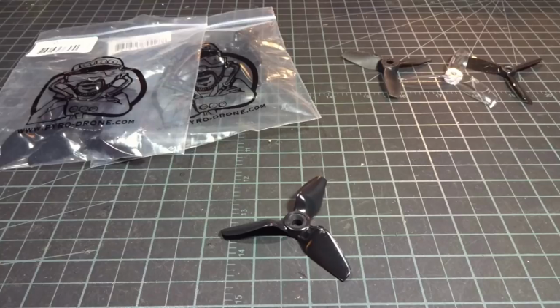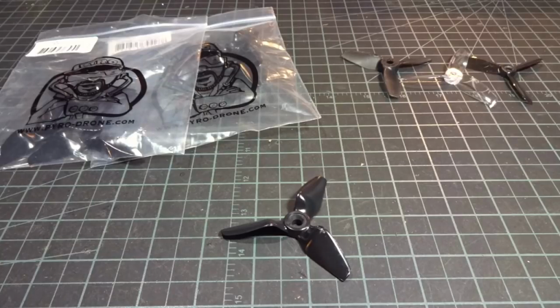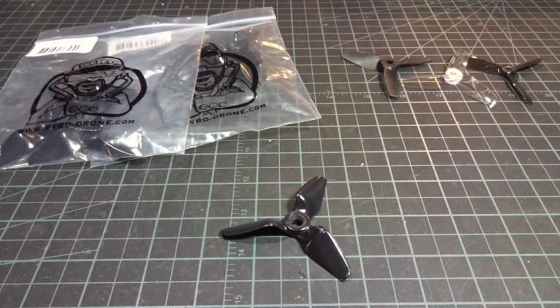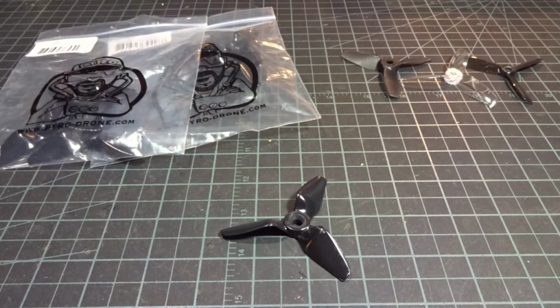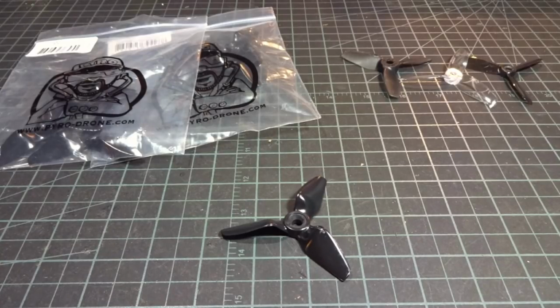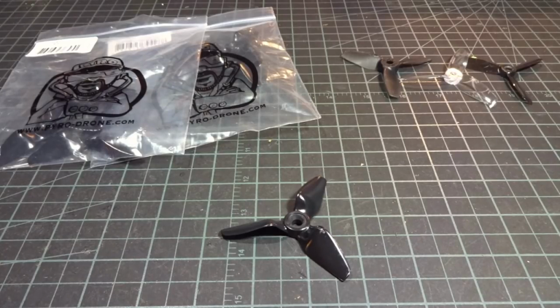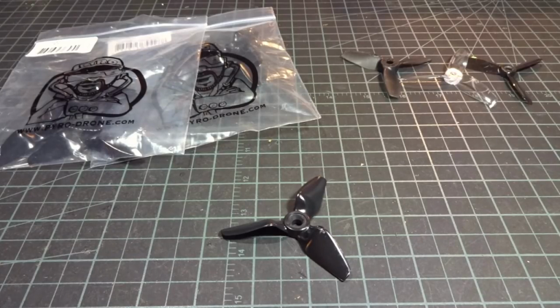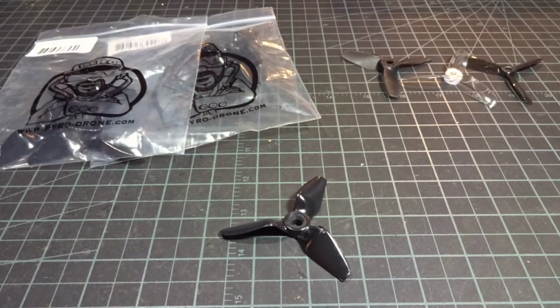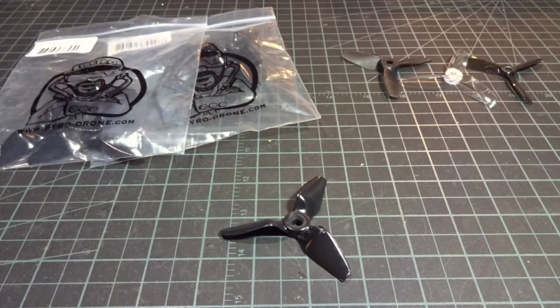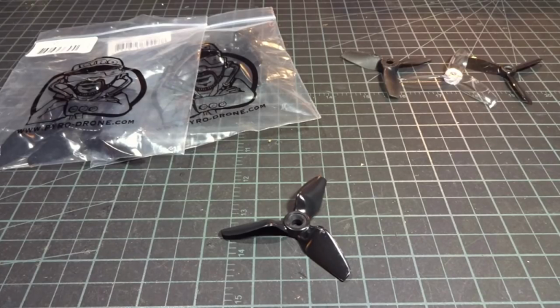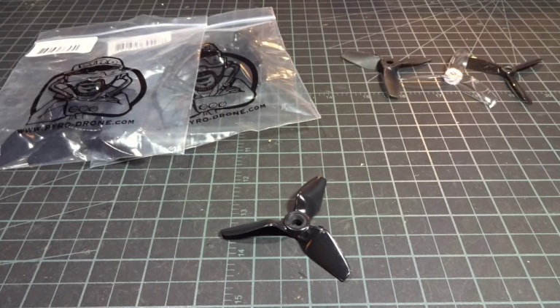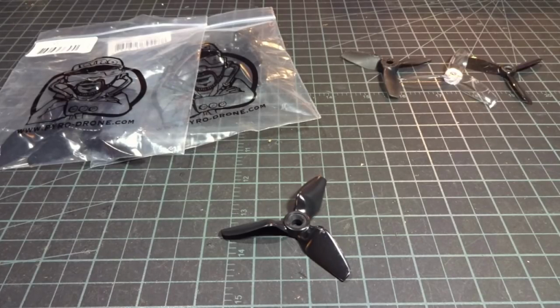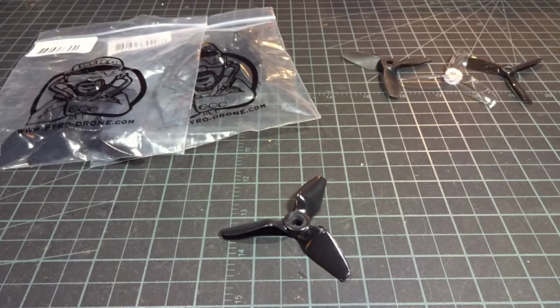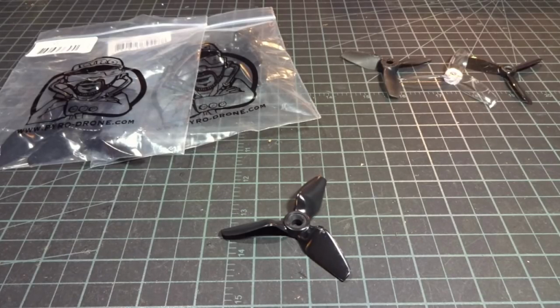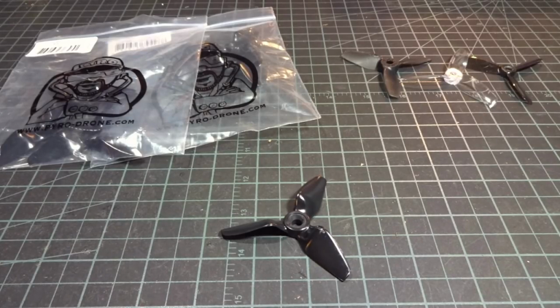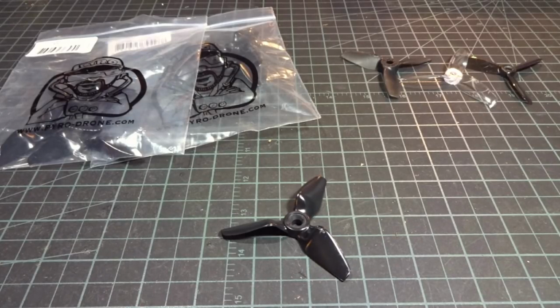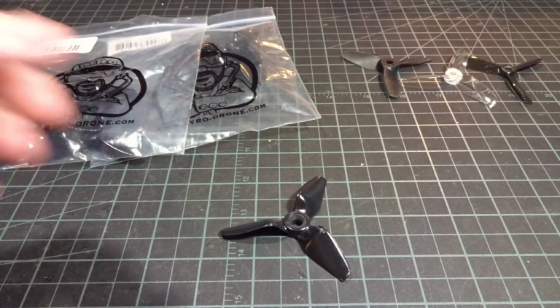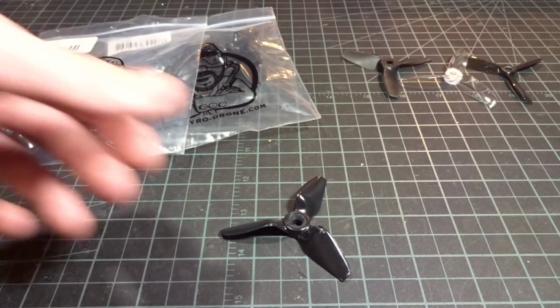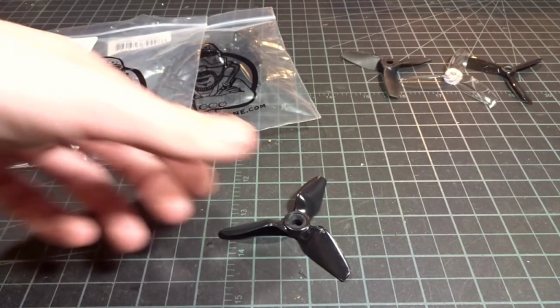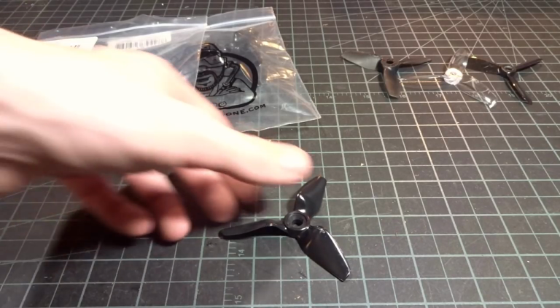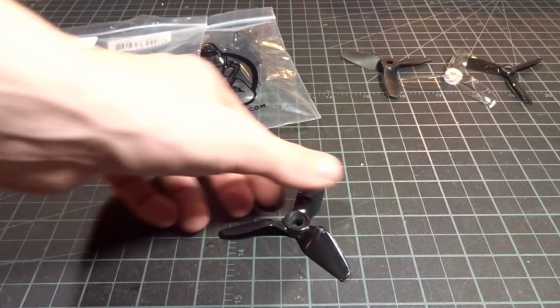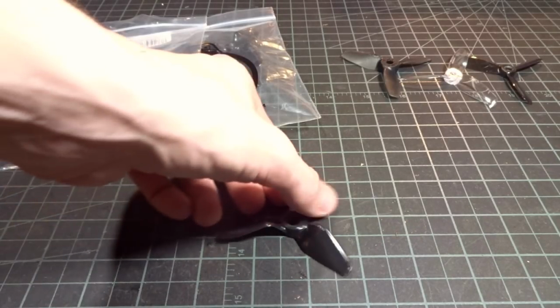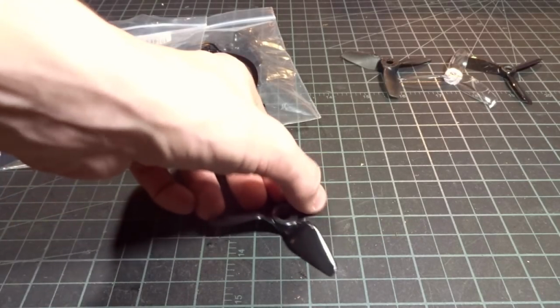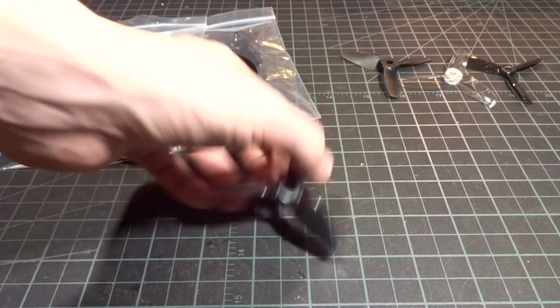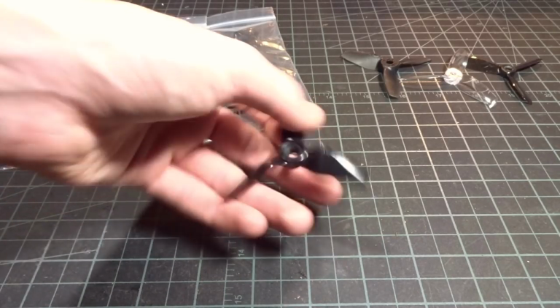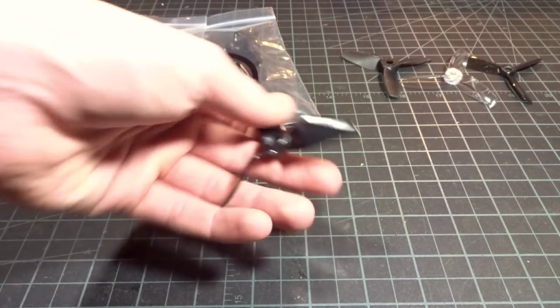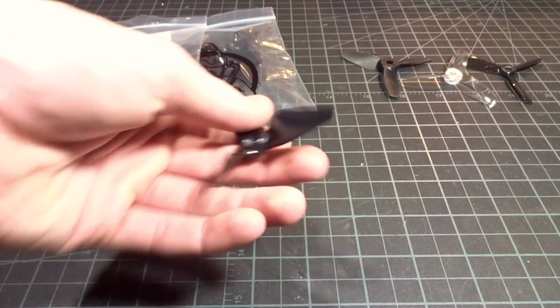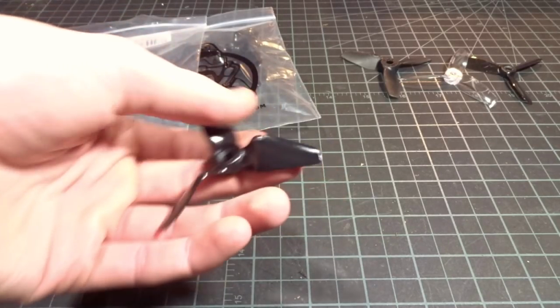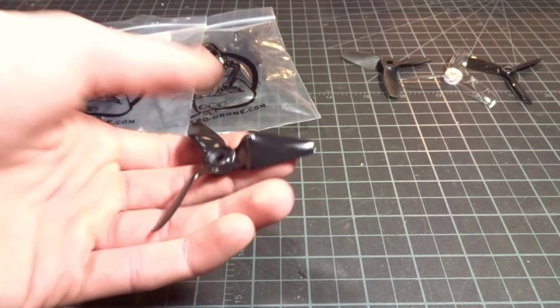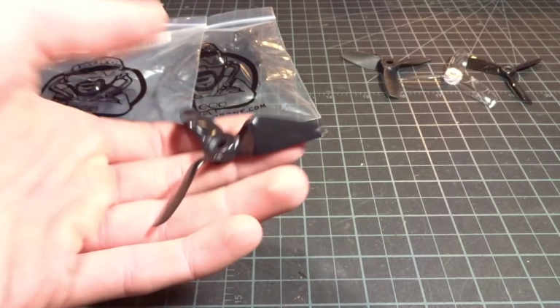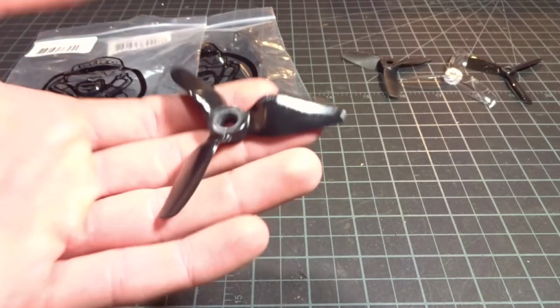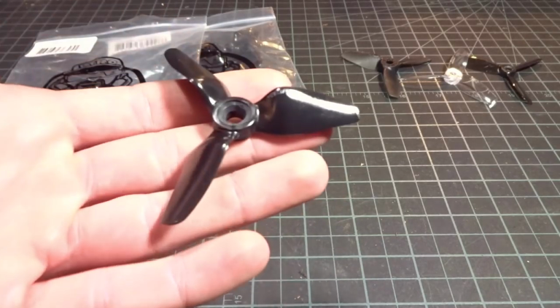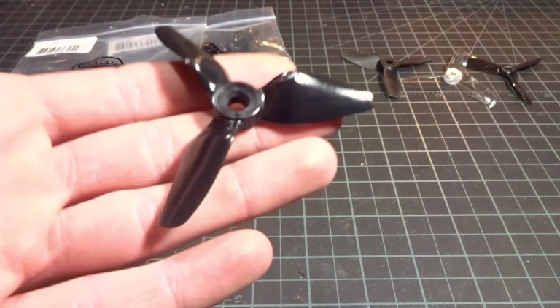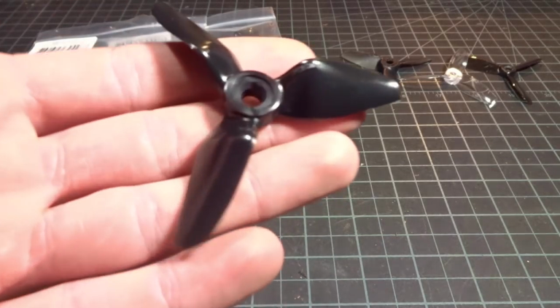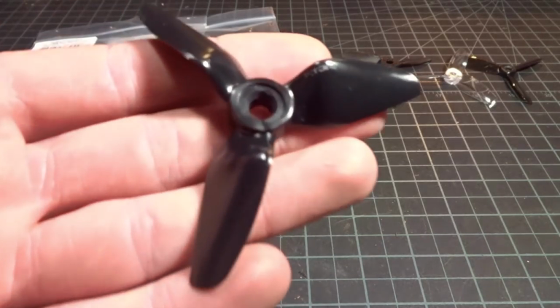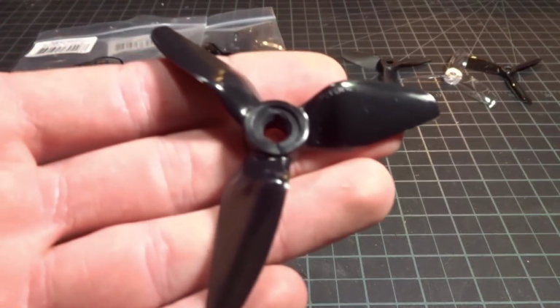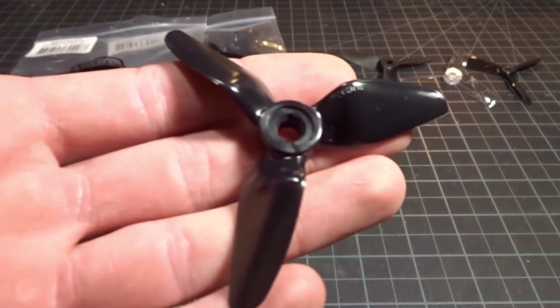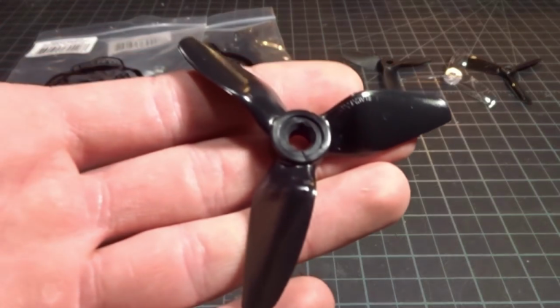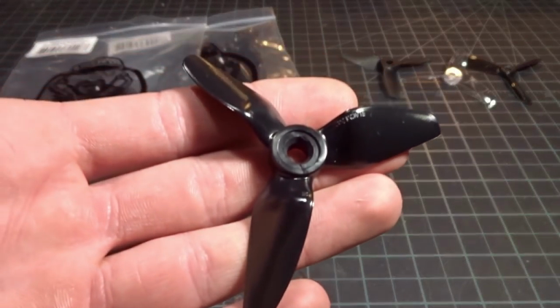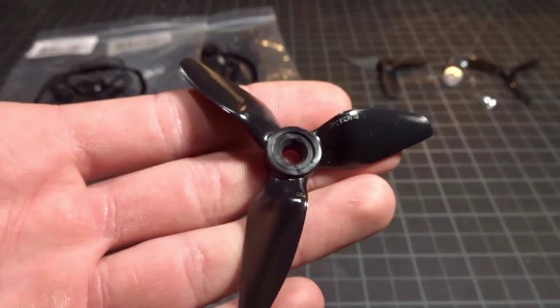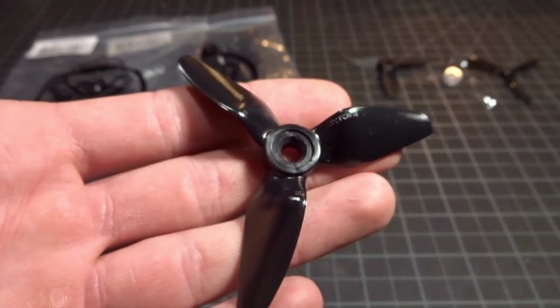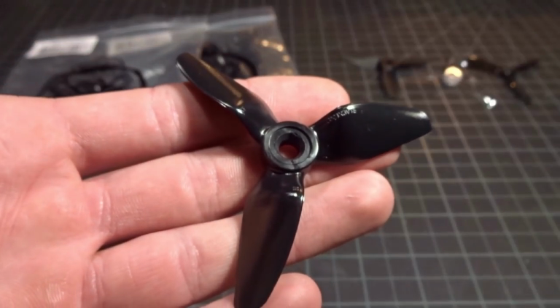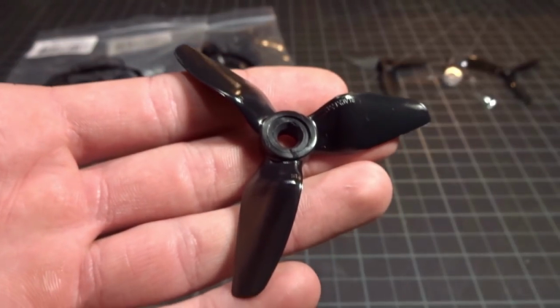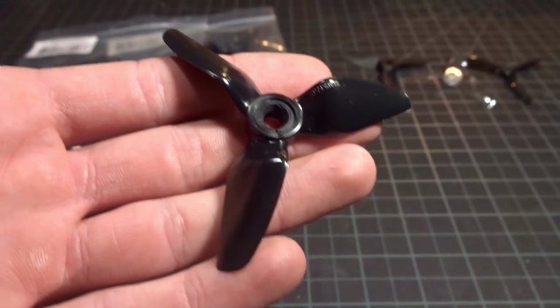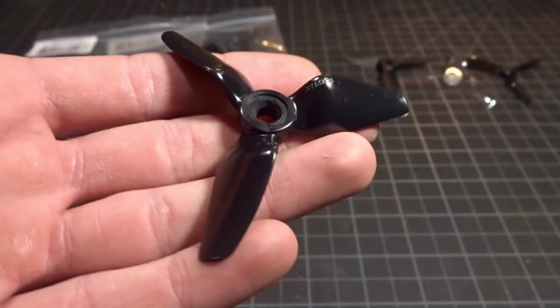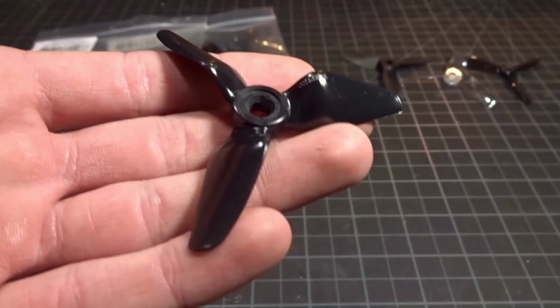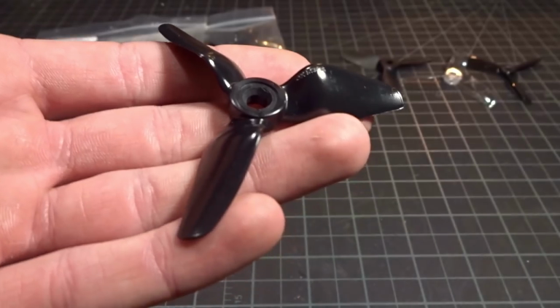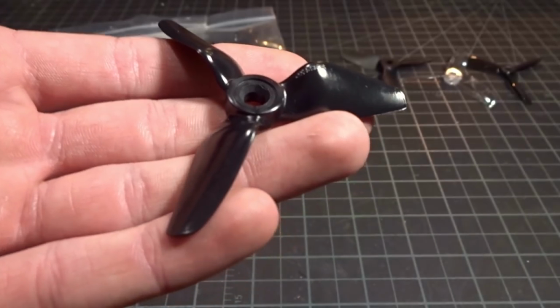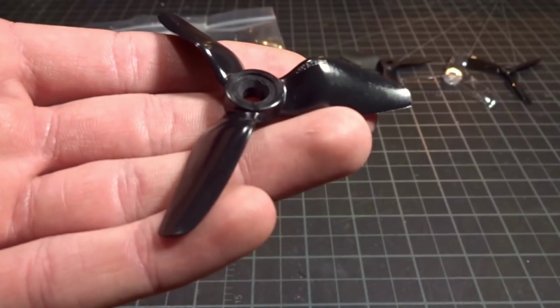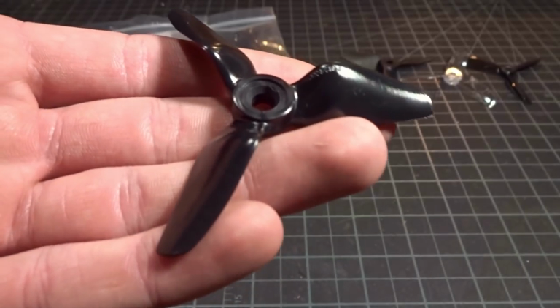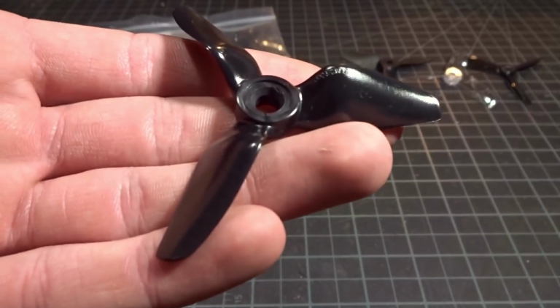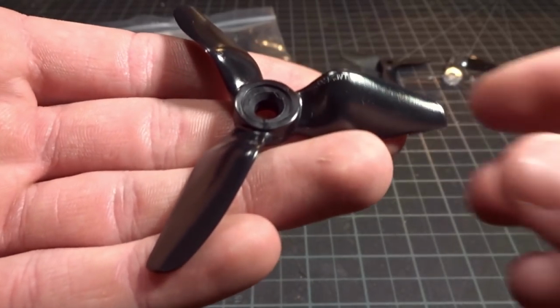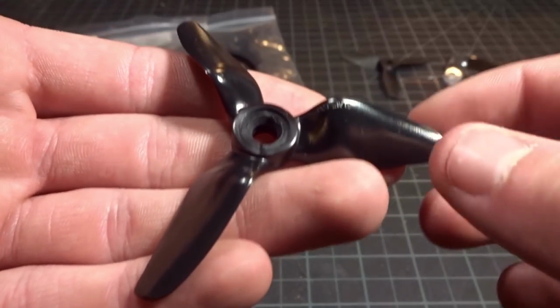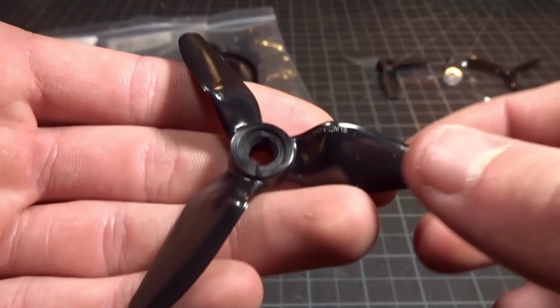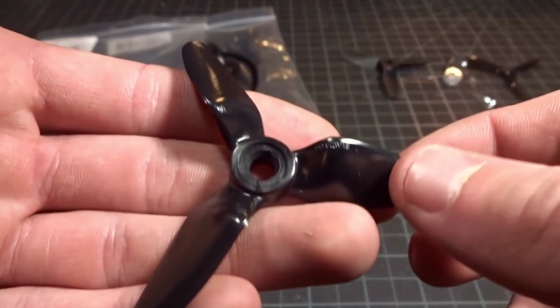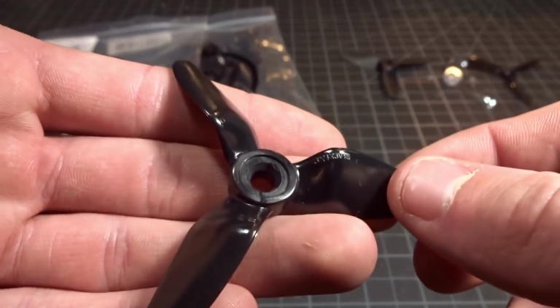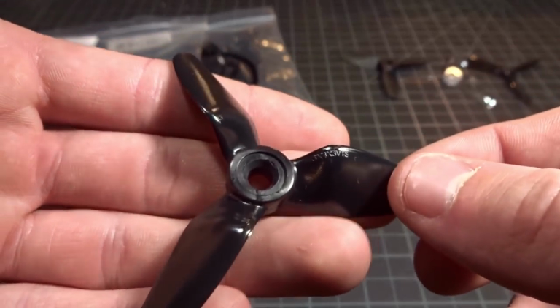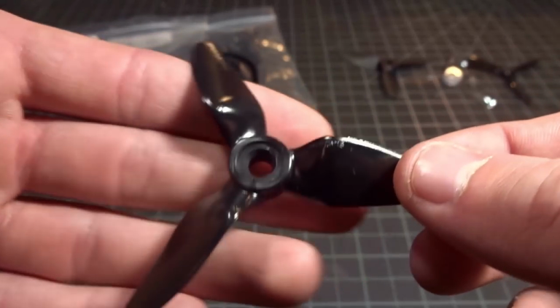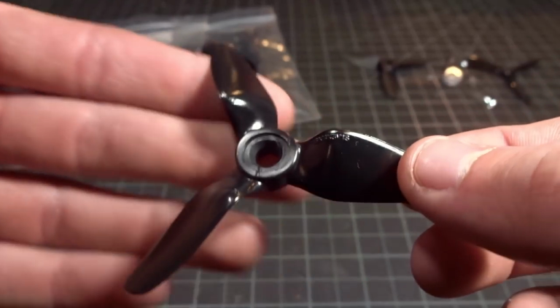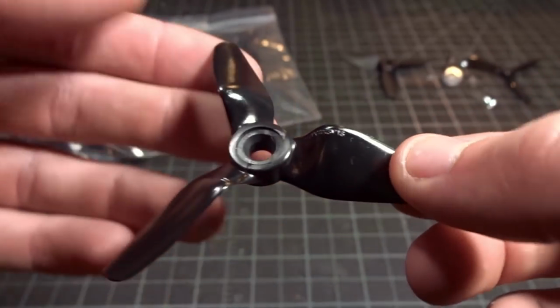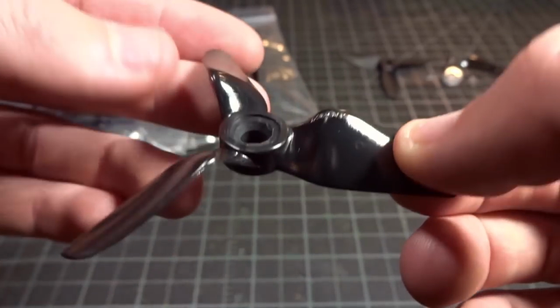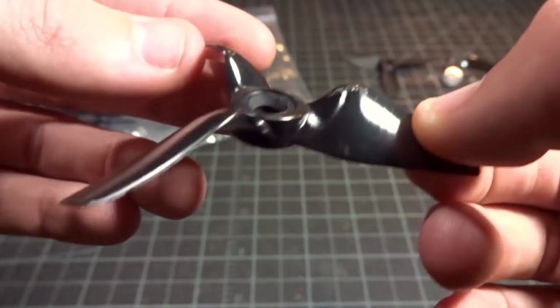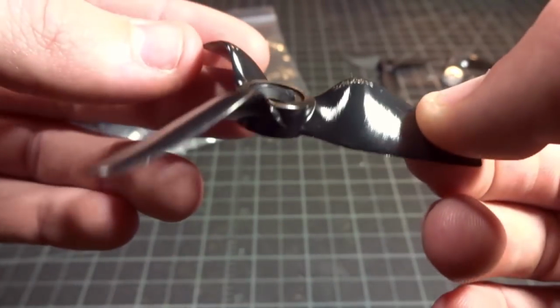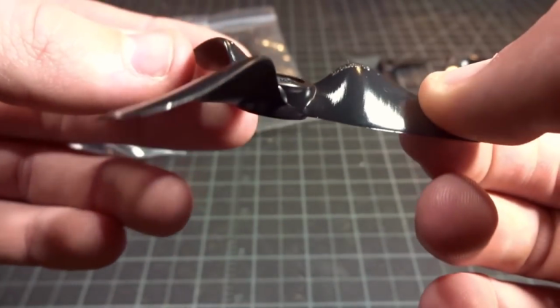Hey guys, what's up? Welcome back to another video, and today we're going to be doing a review of the HQ 3x4x3 V1S.